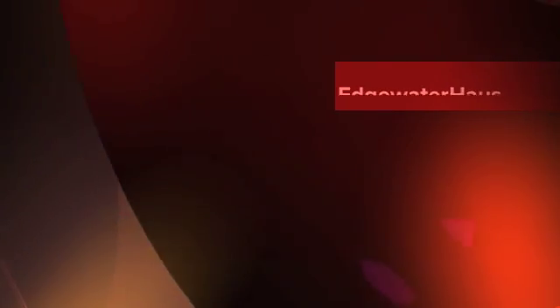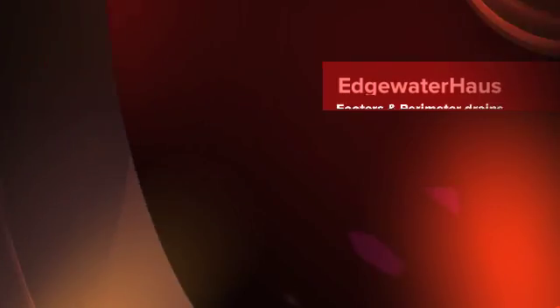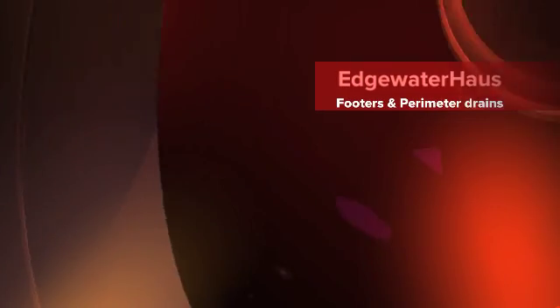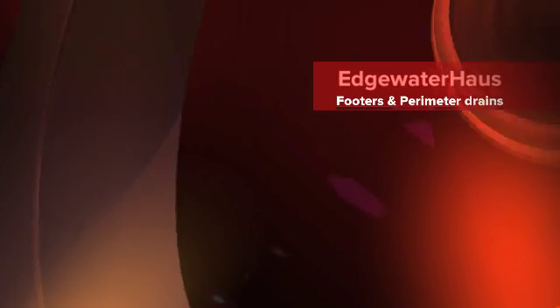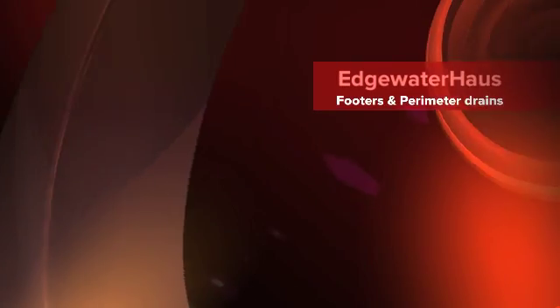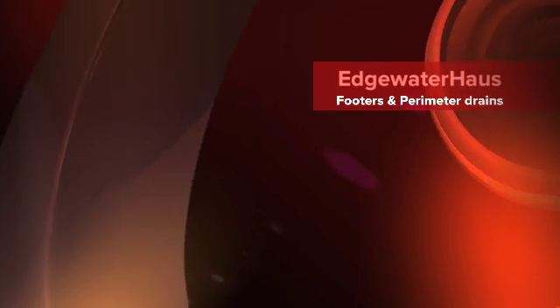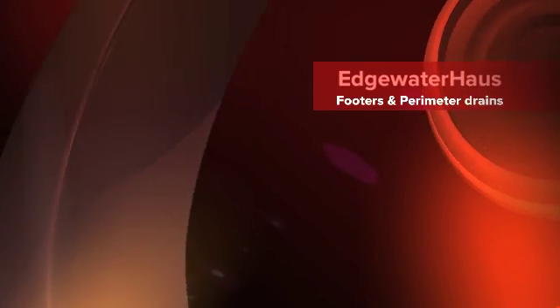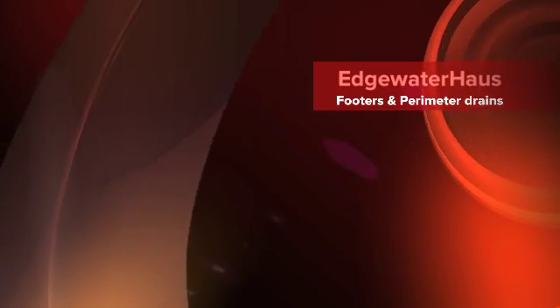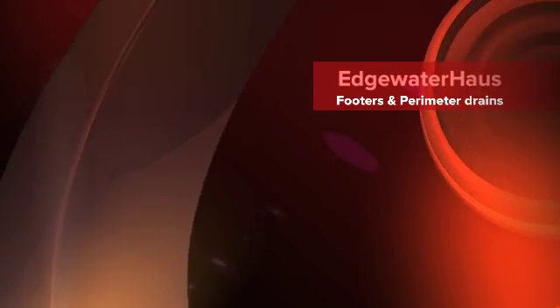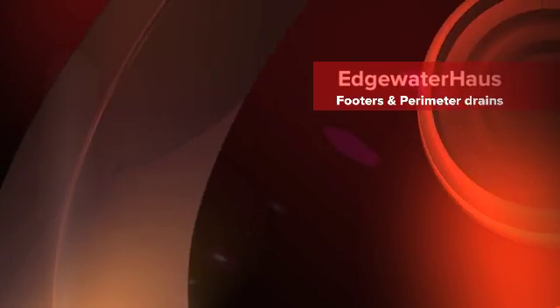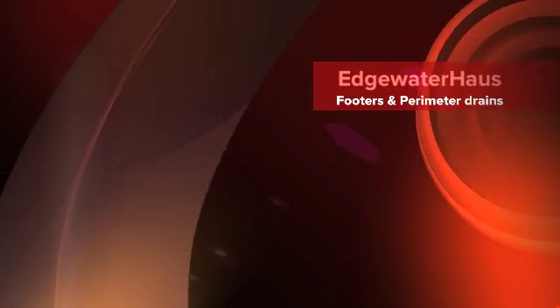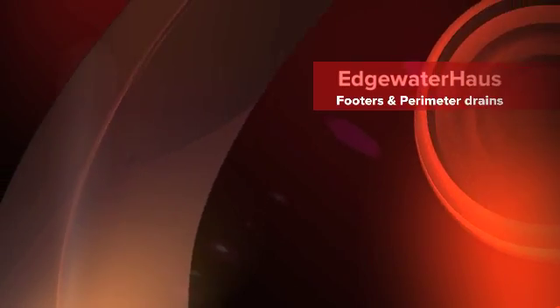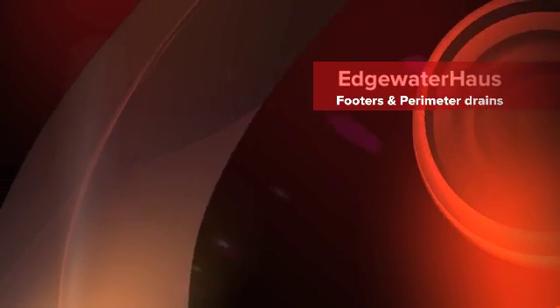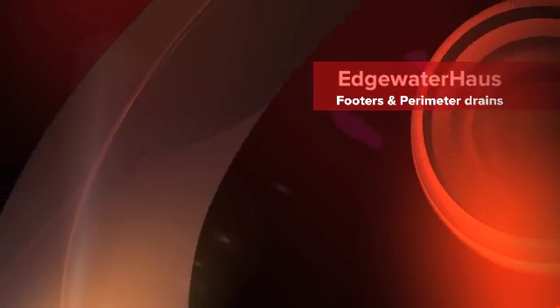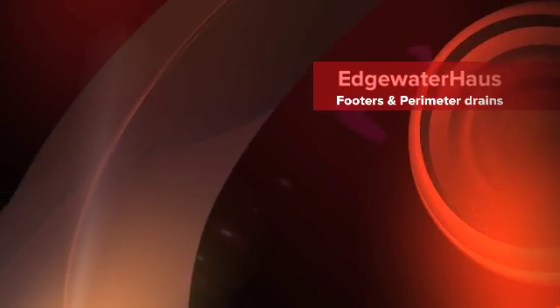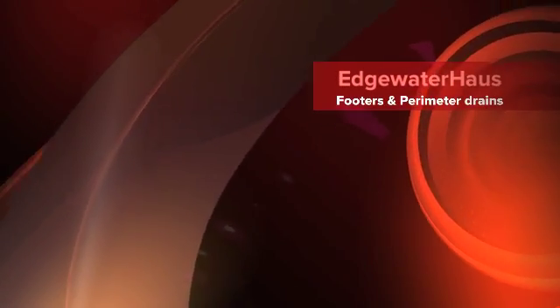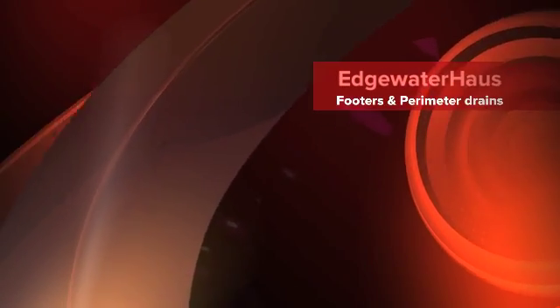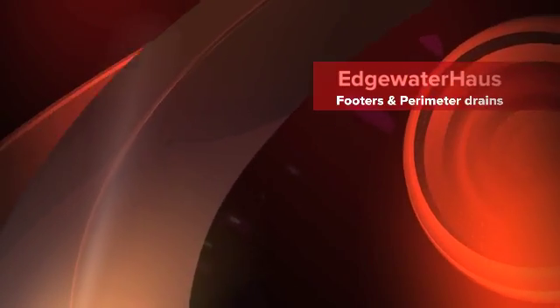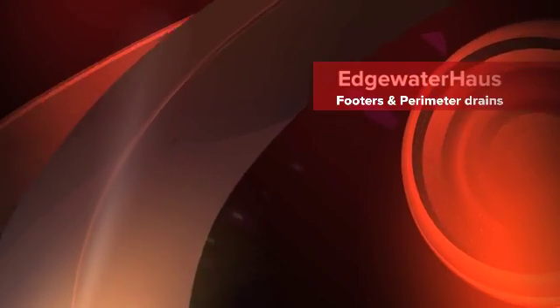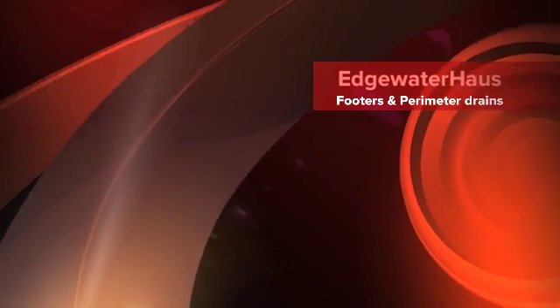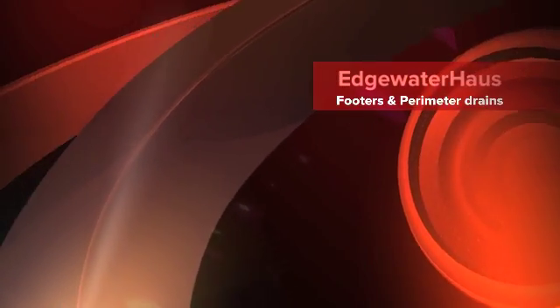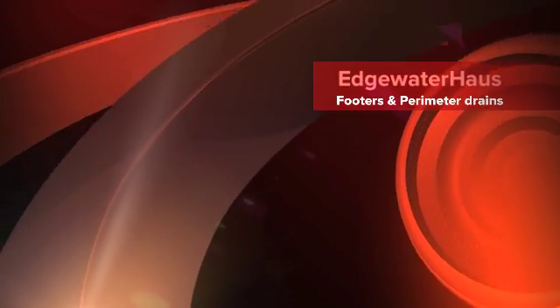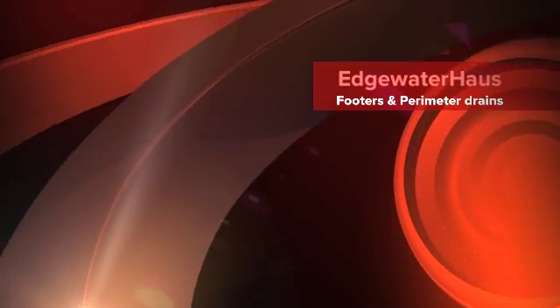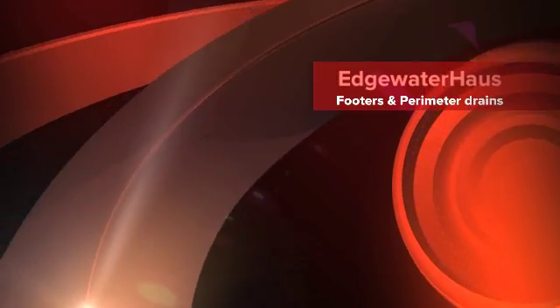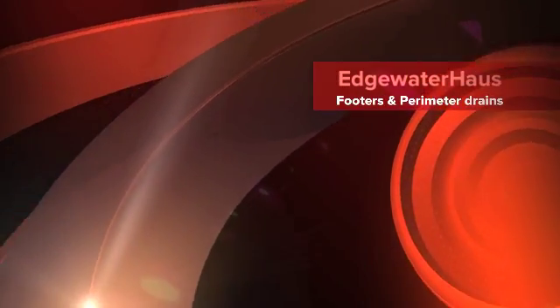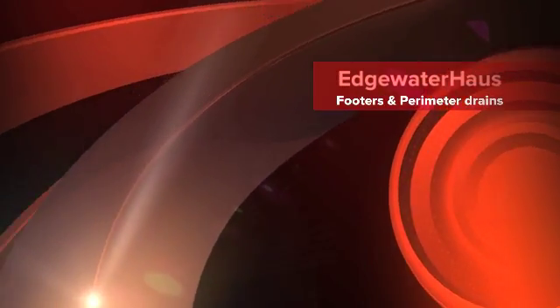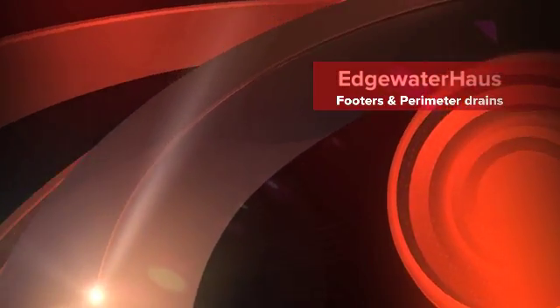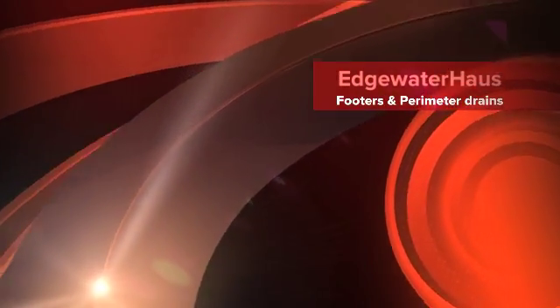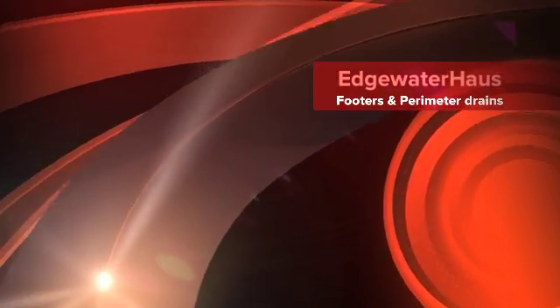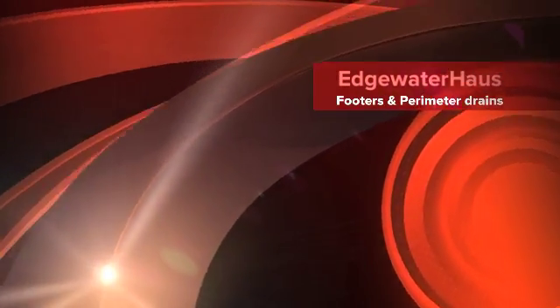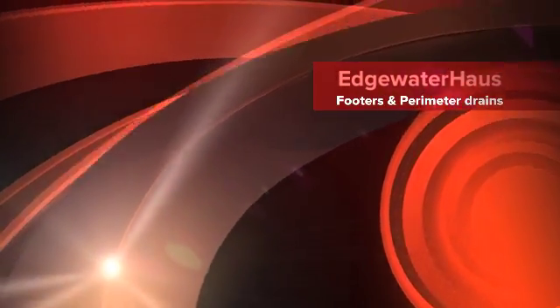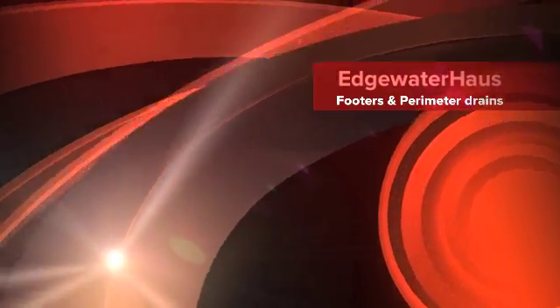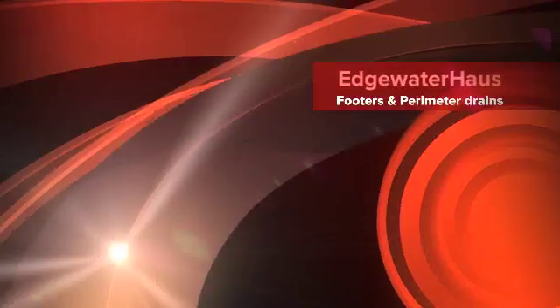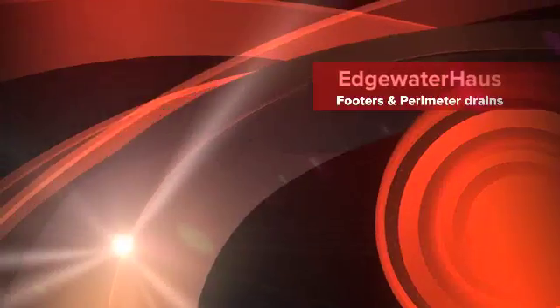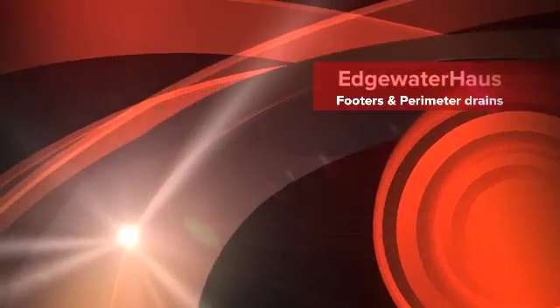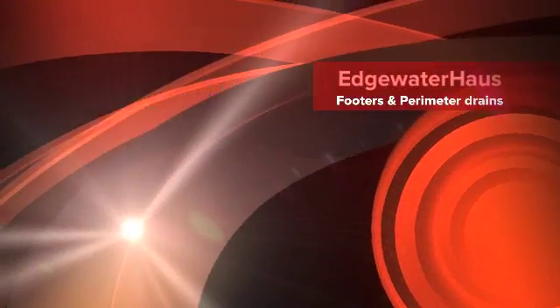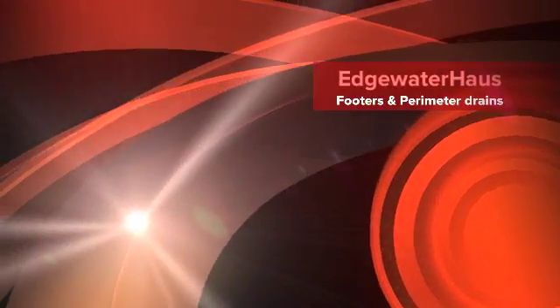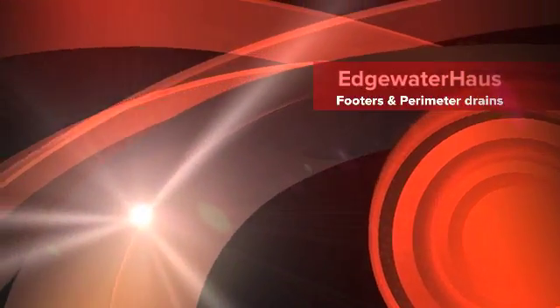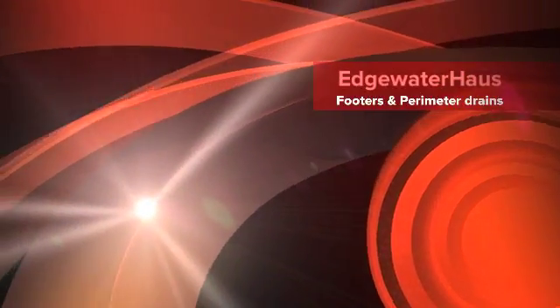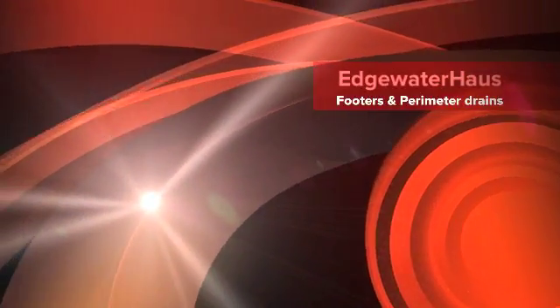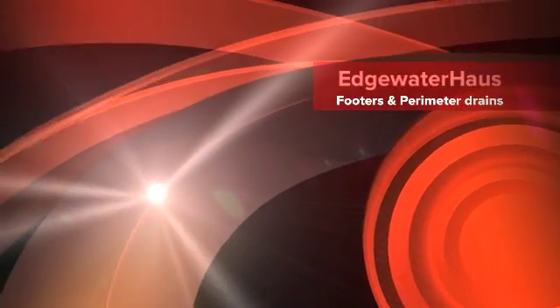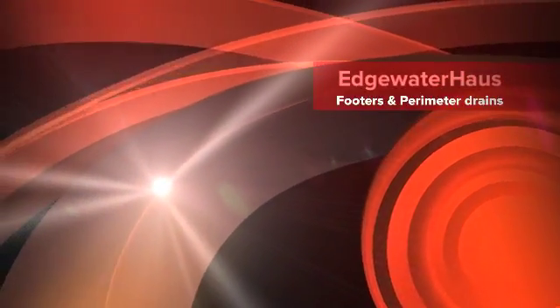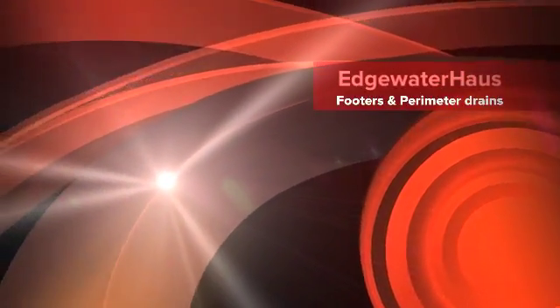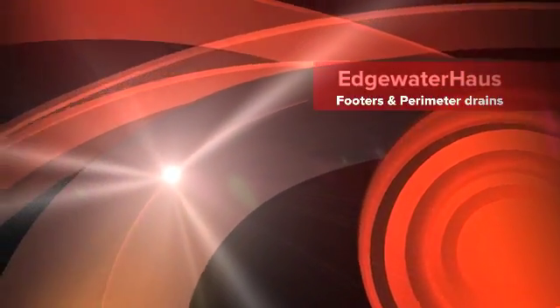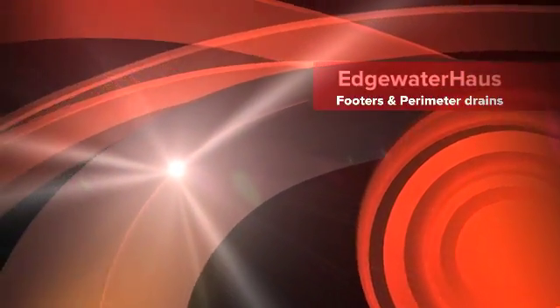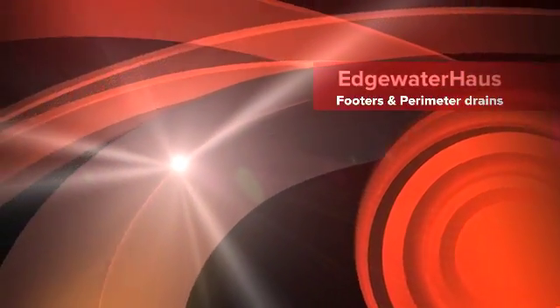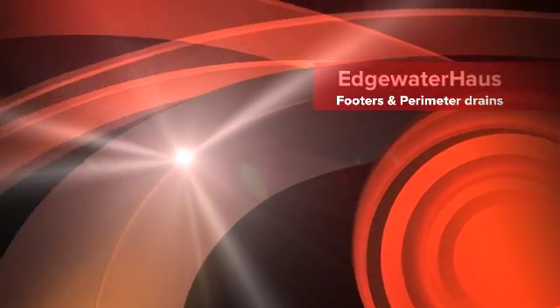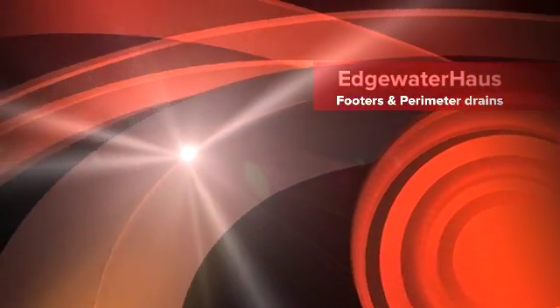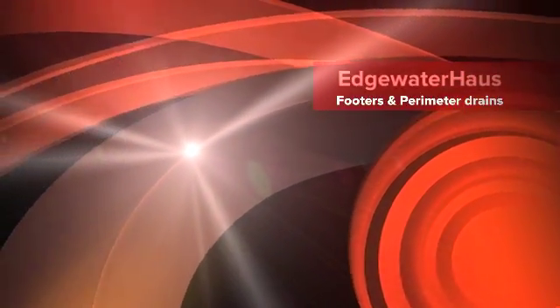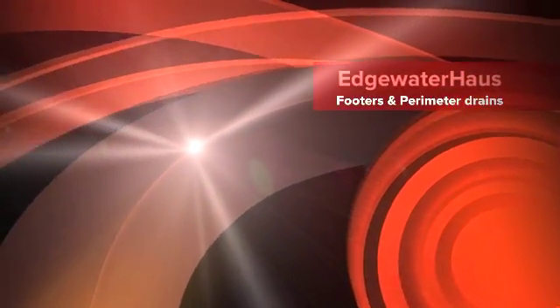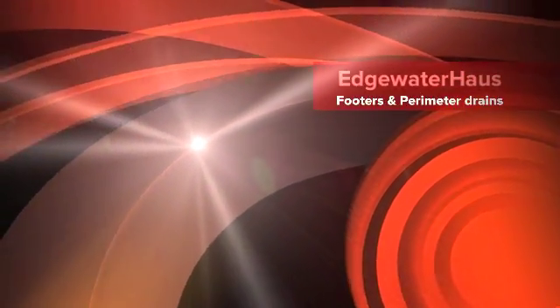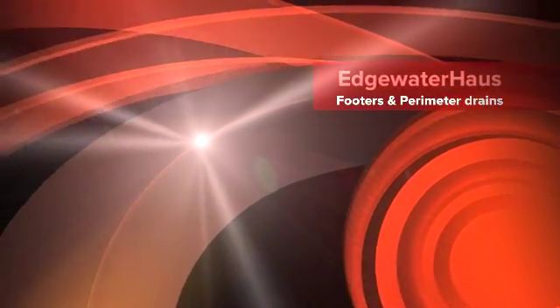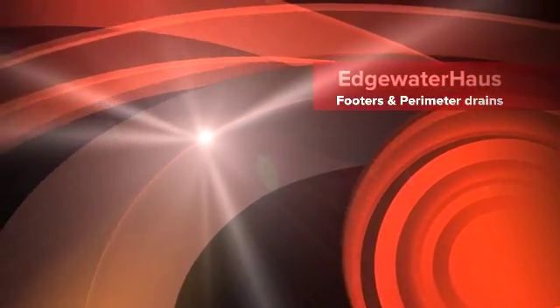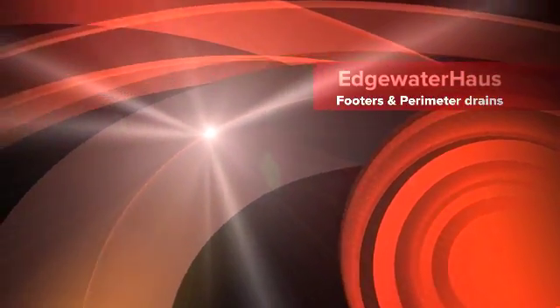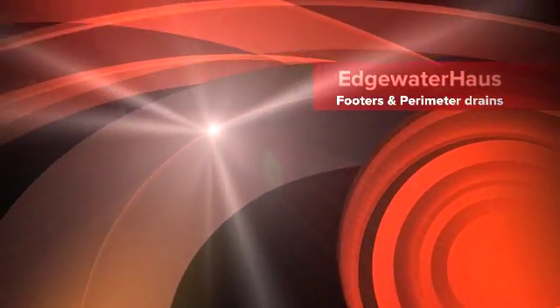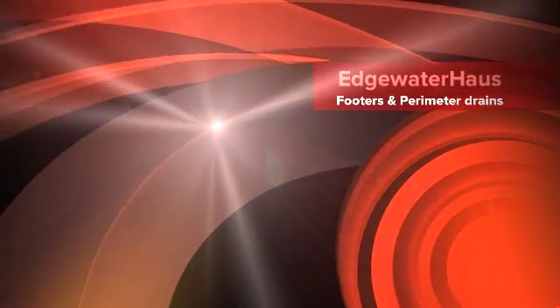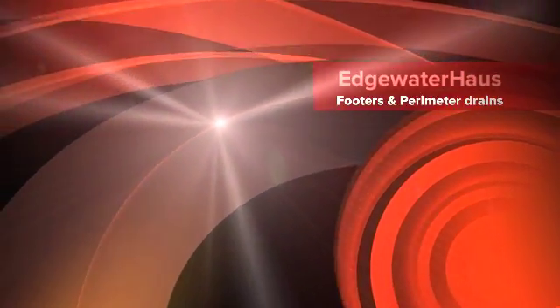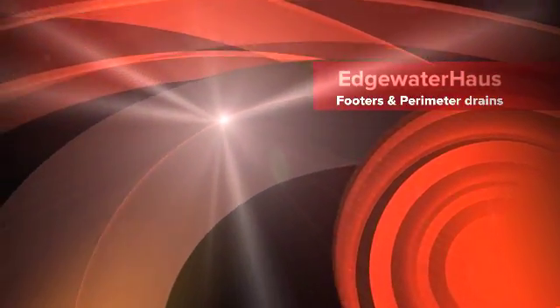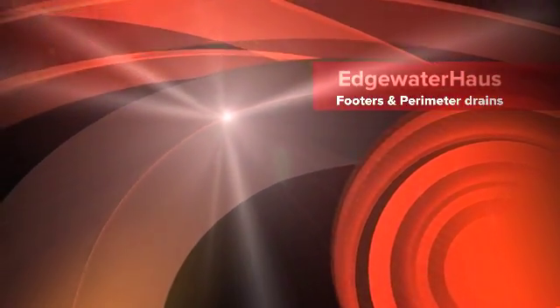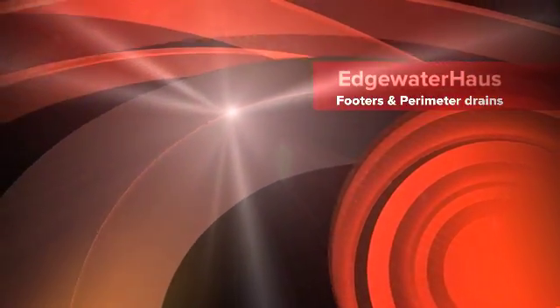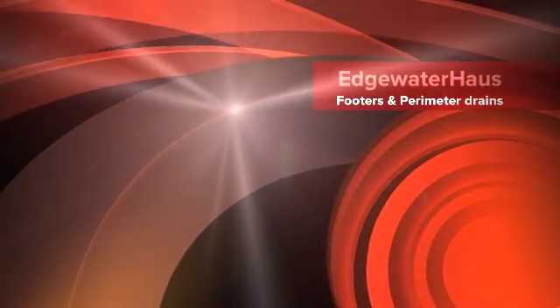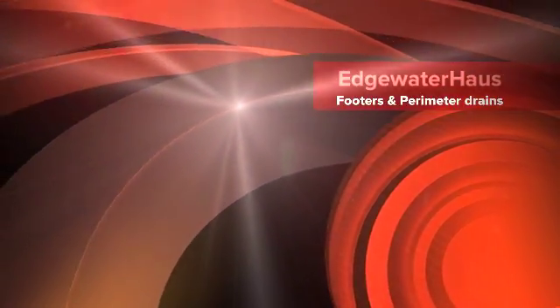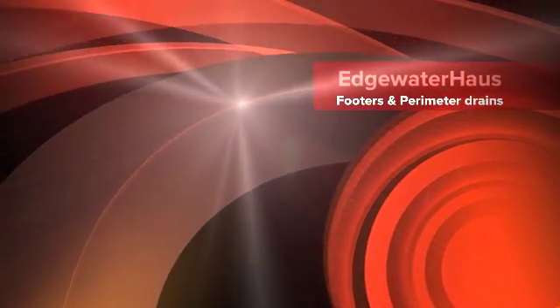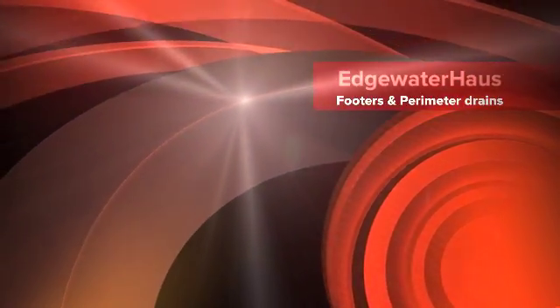Welcome to Edgewater House. This episode is about installing footers and perimeter drains.